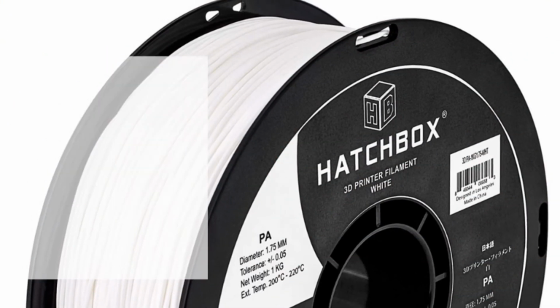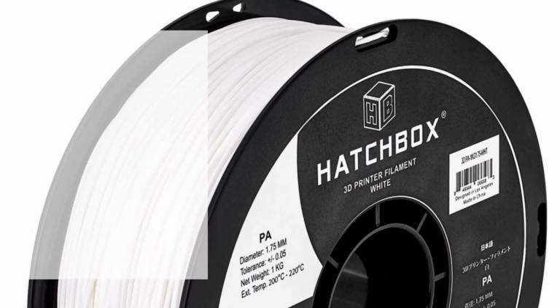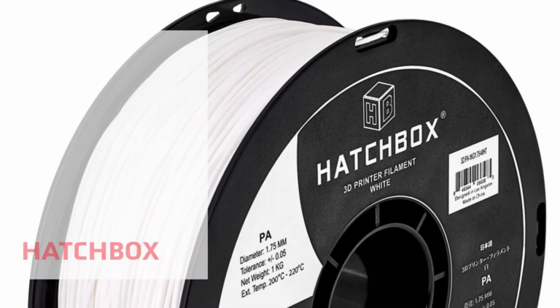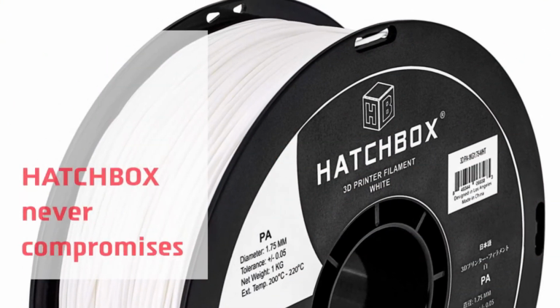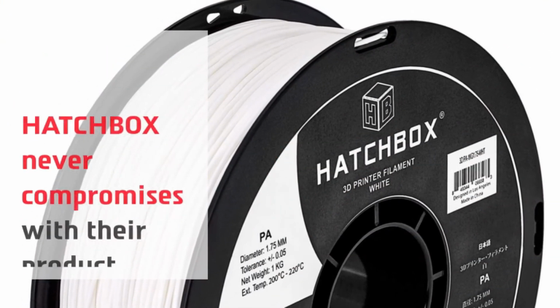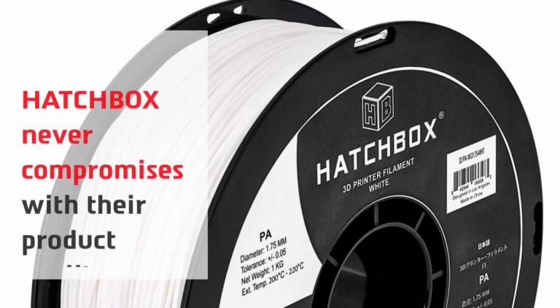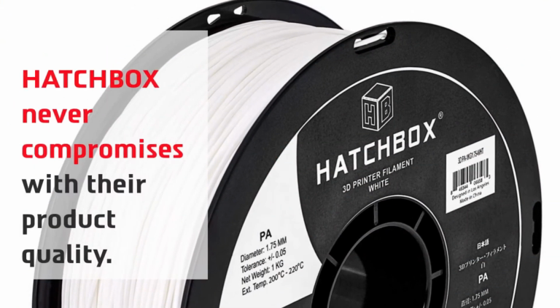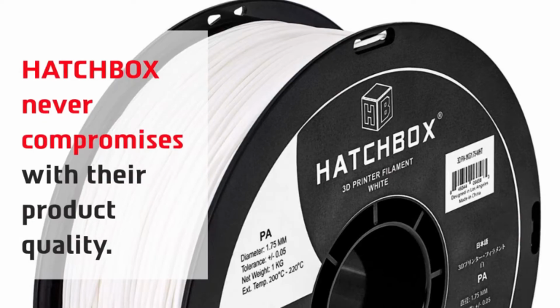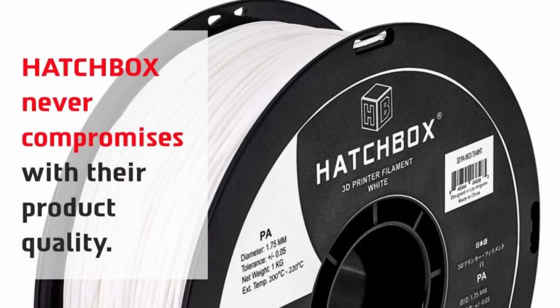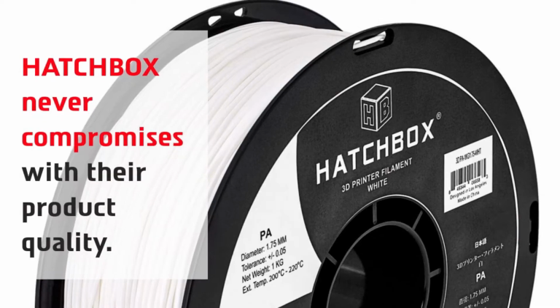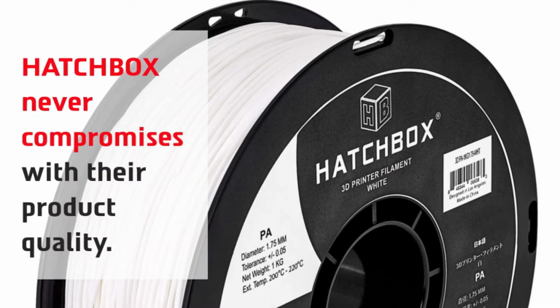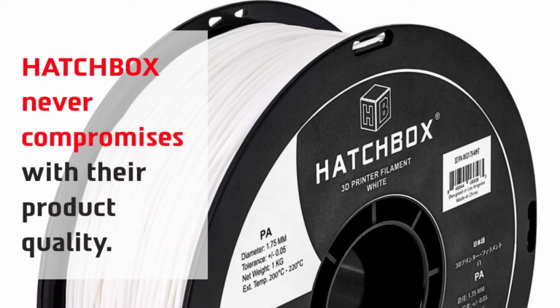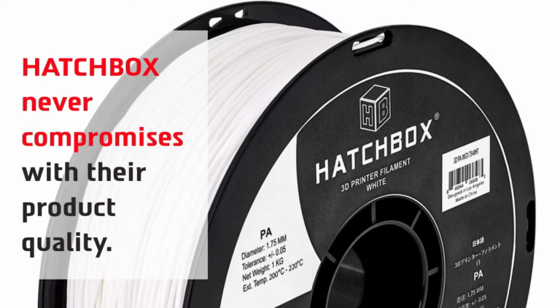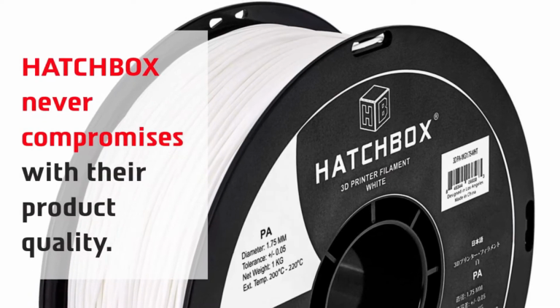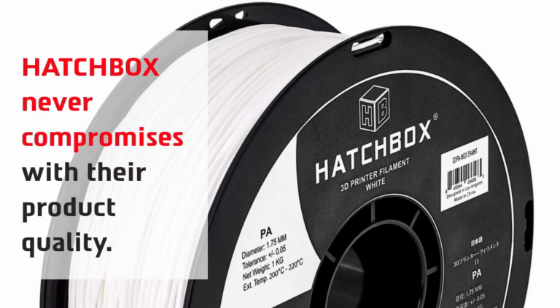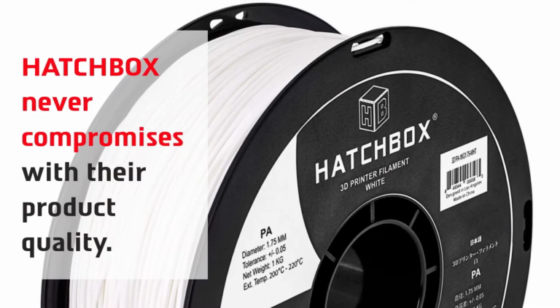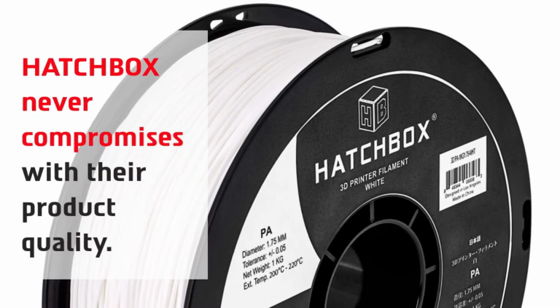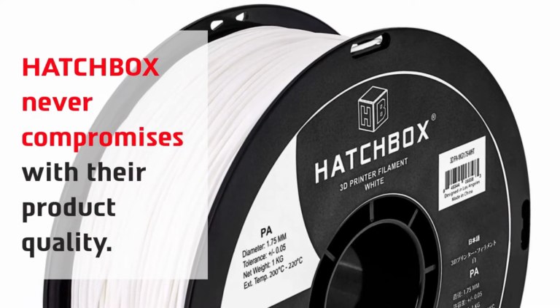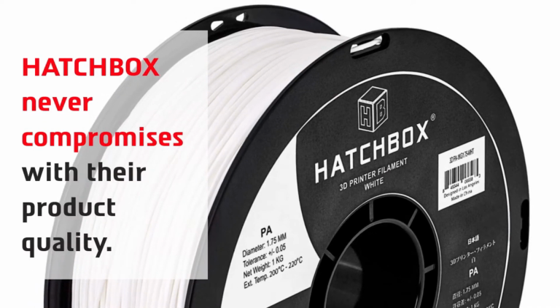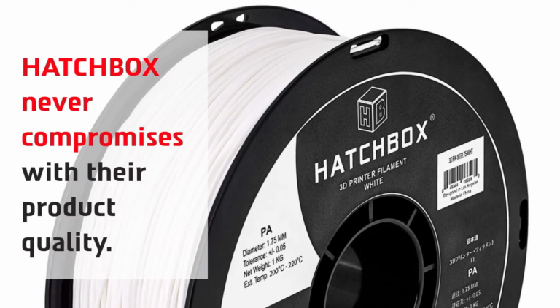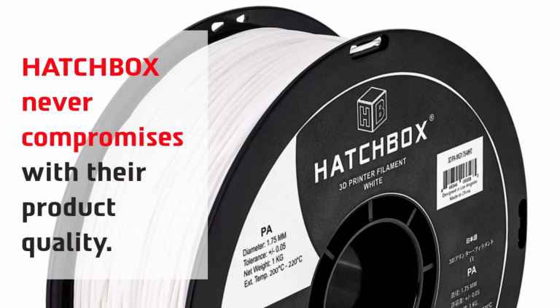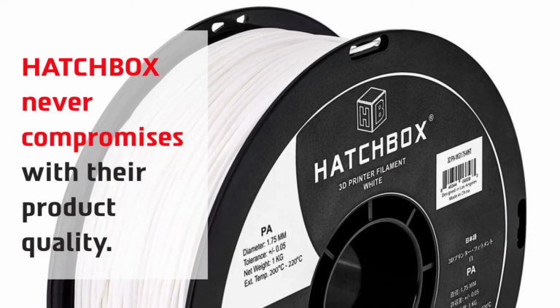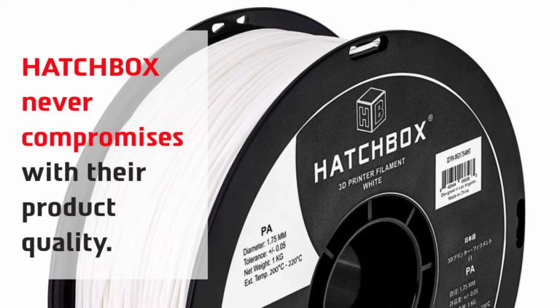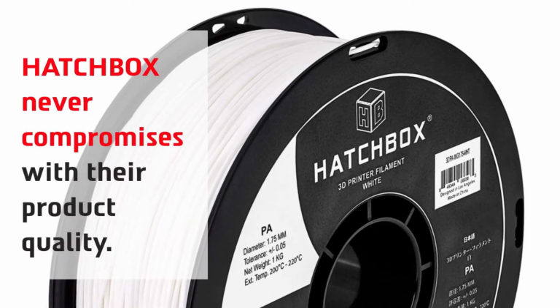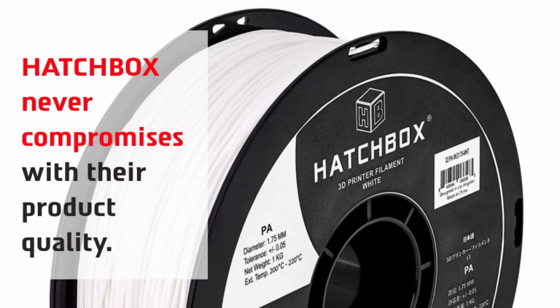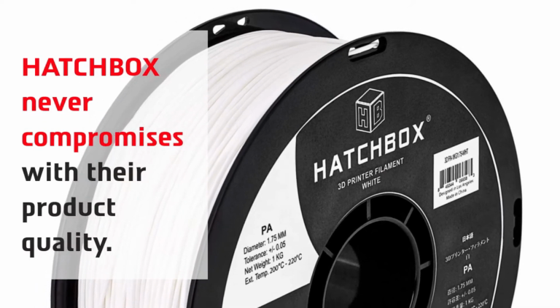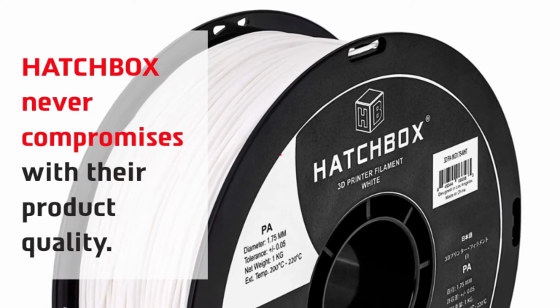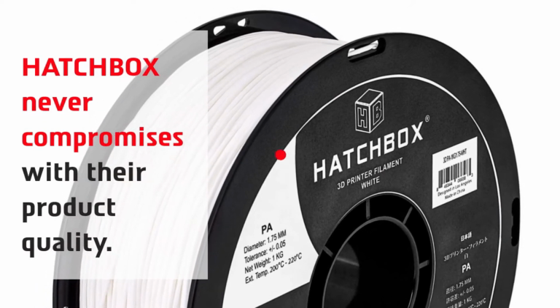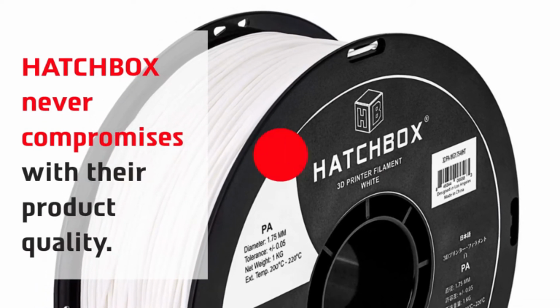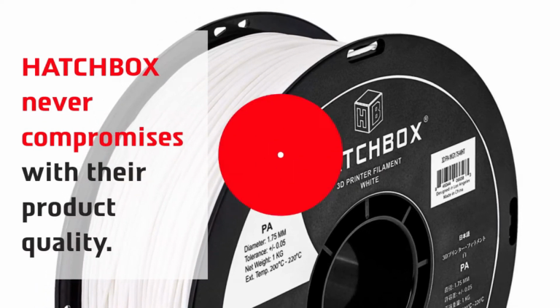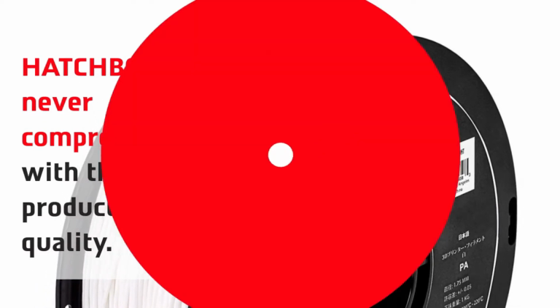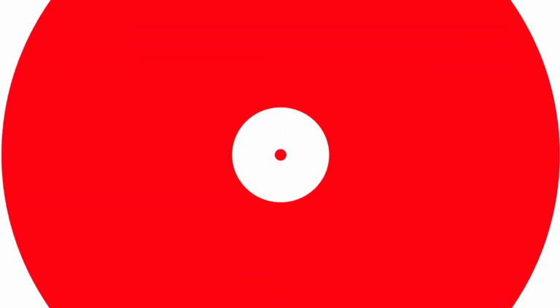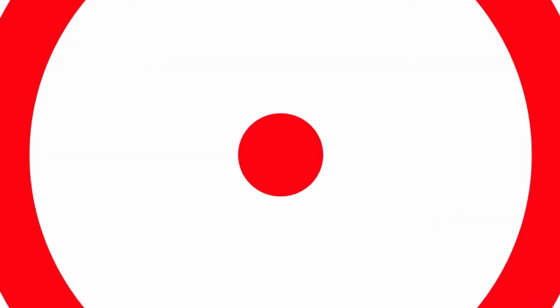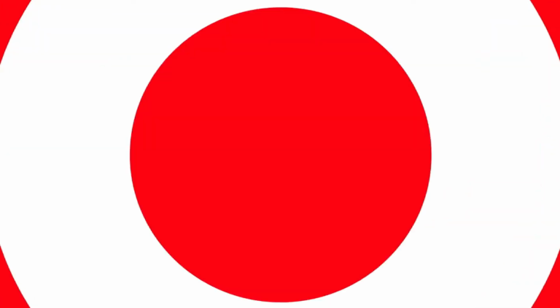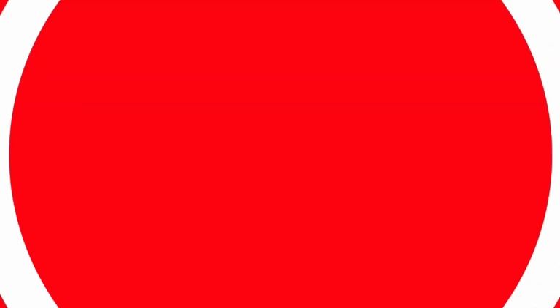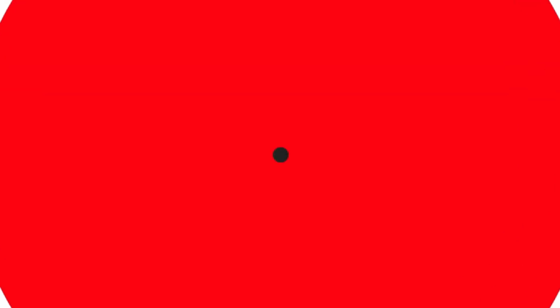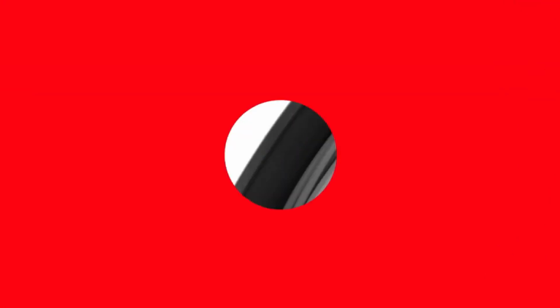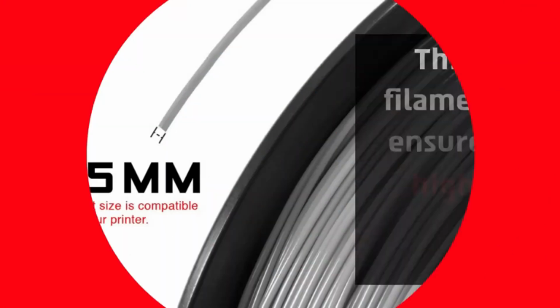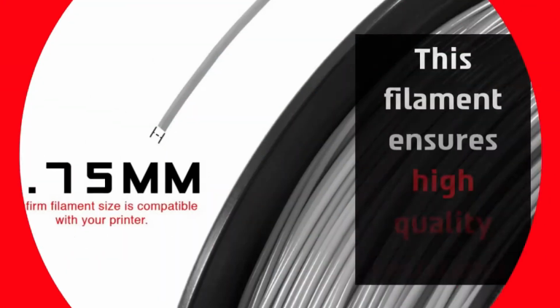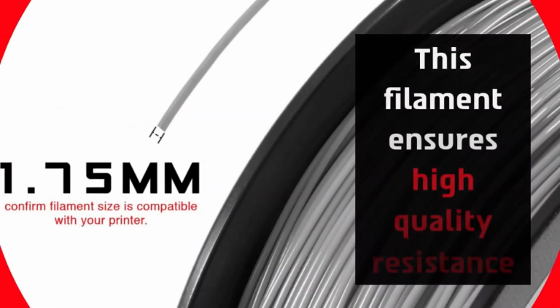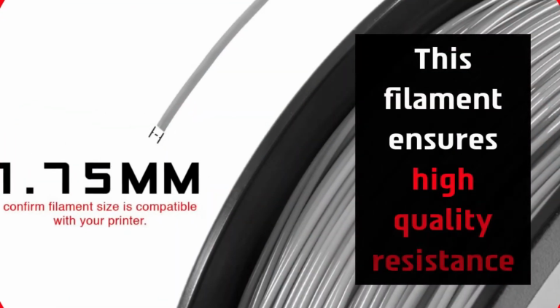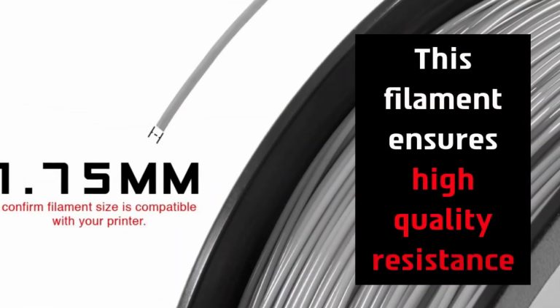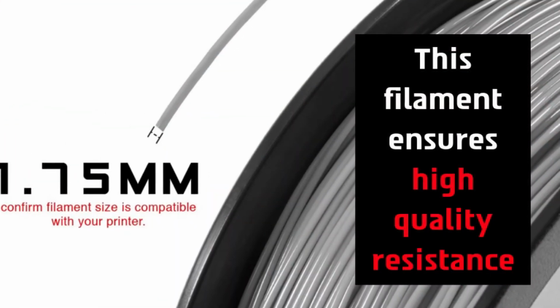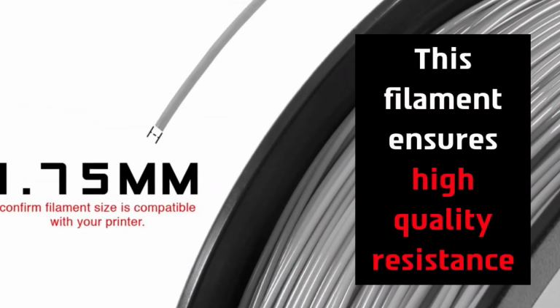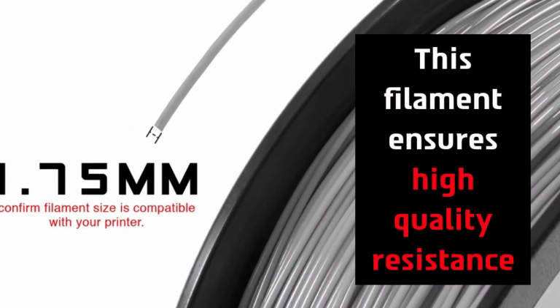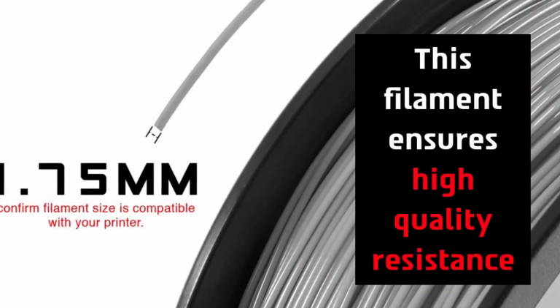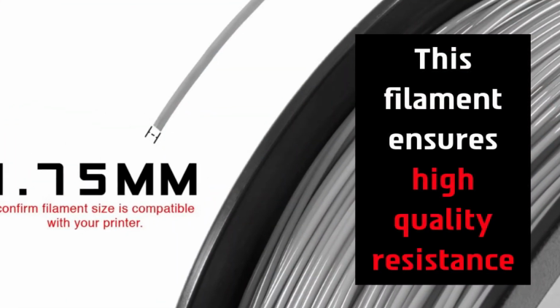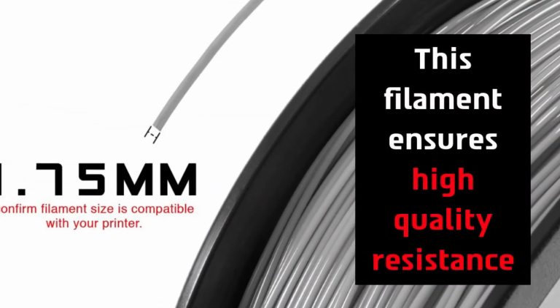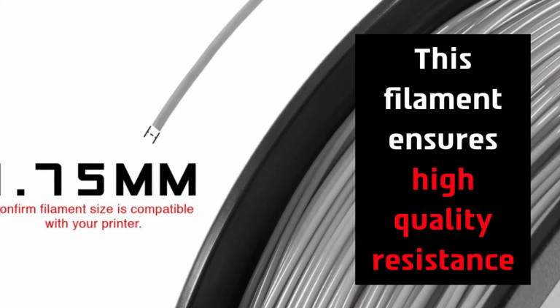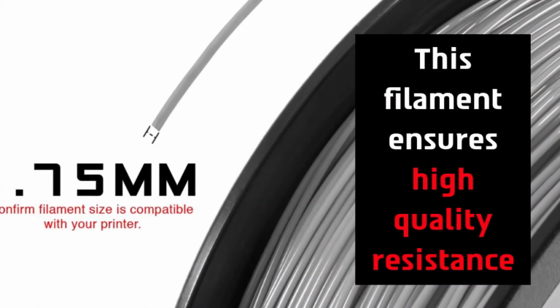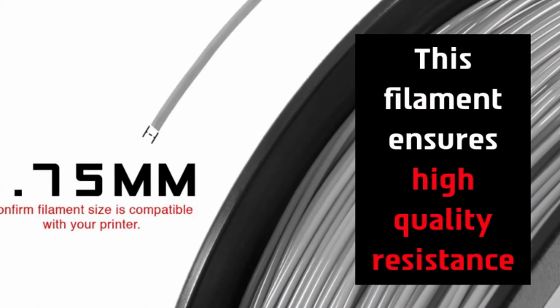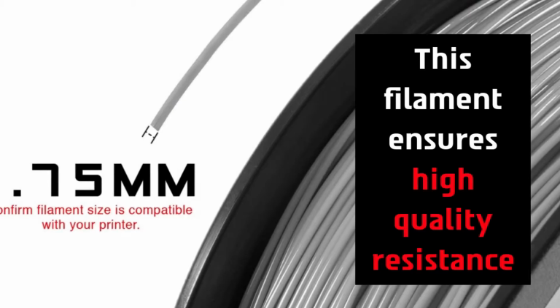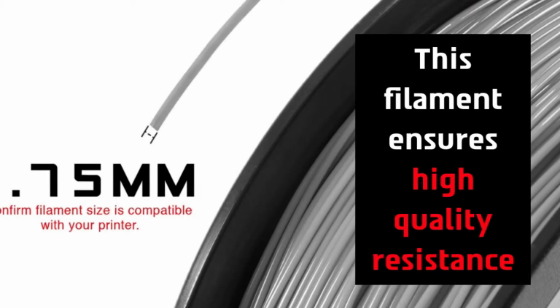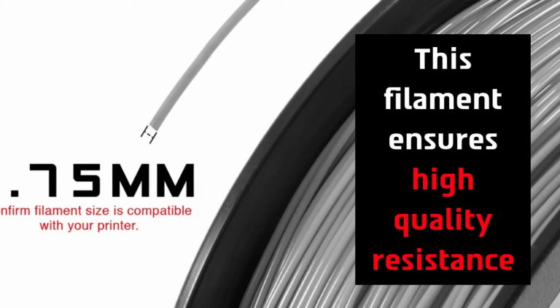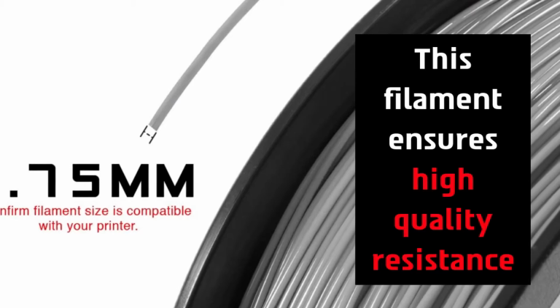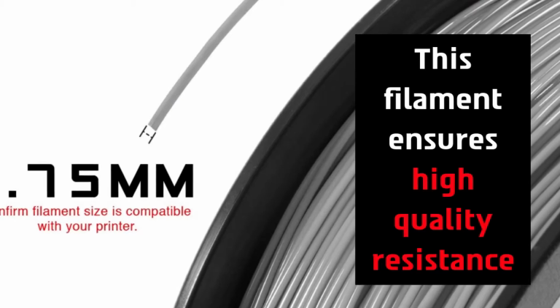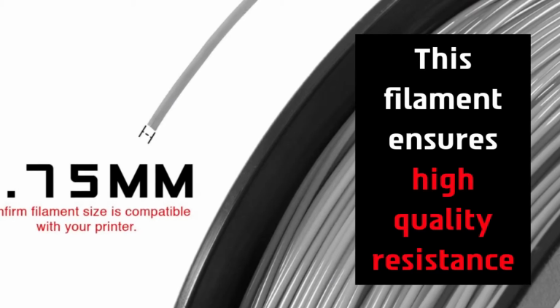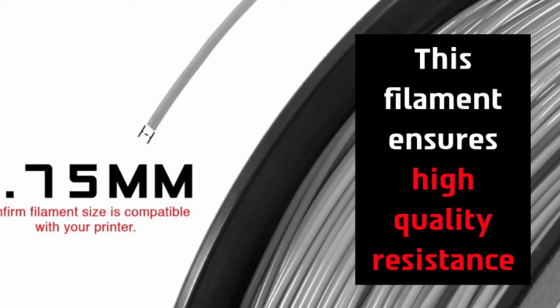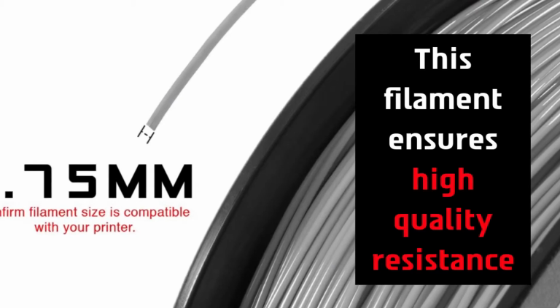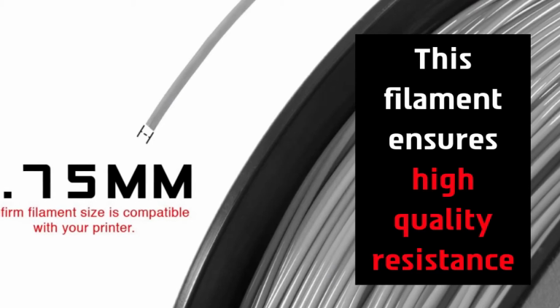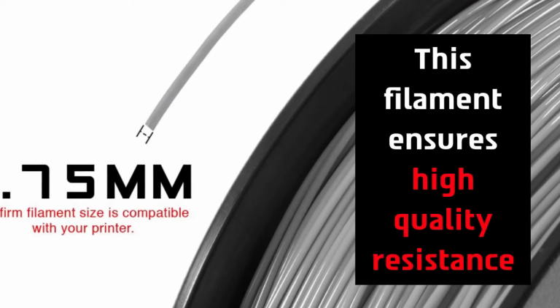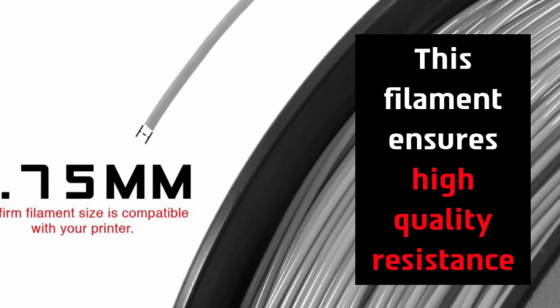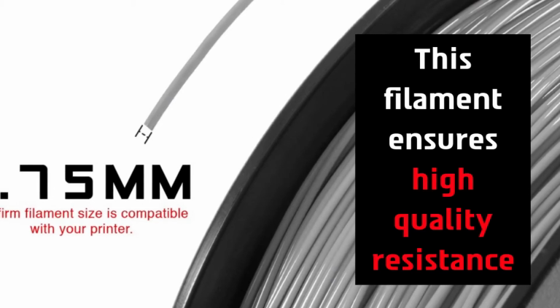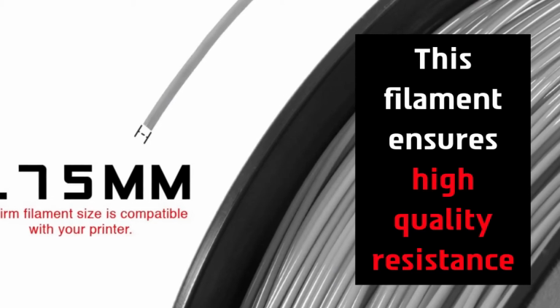Hatchbox never compromises with their product quality. This filament ensures high-quality resistance.